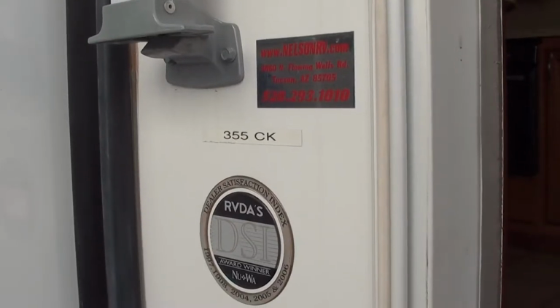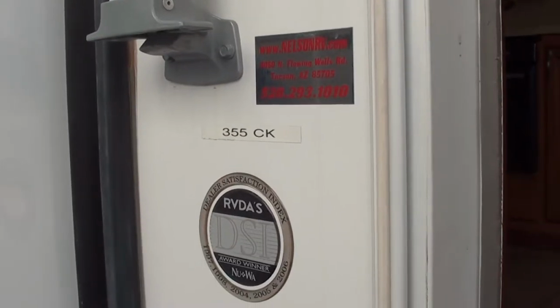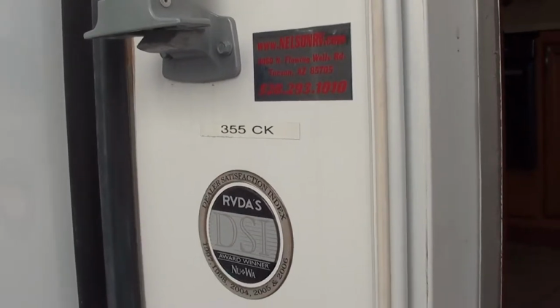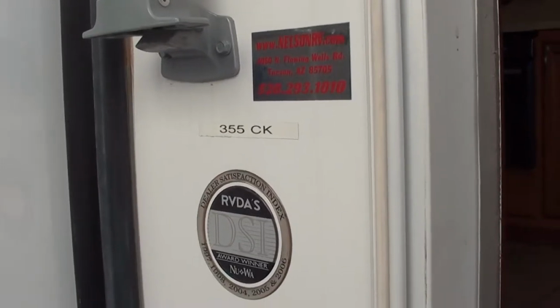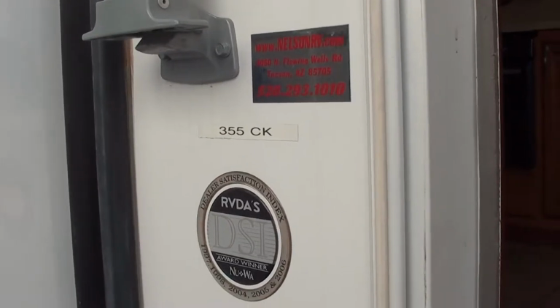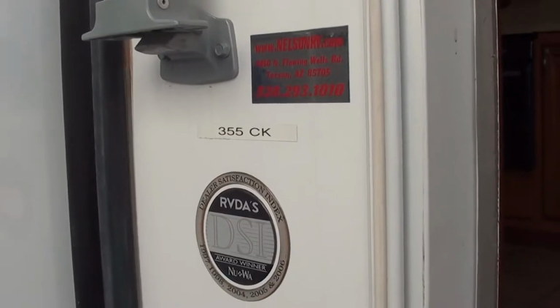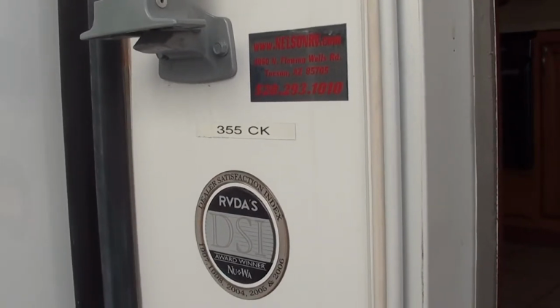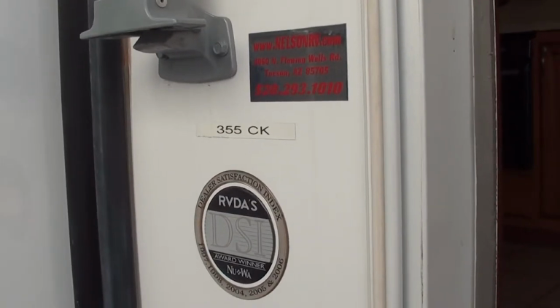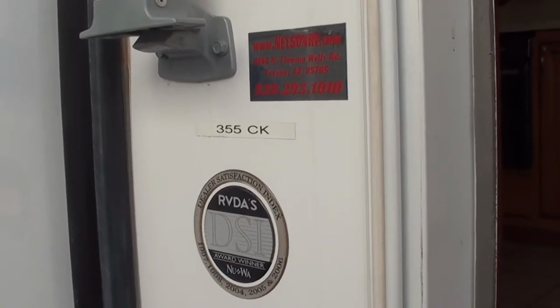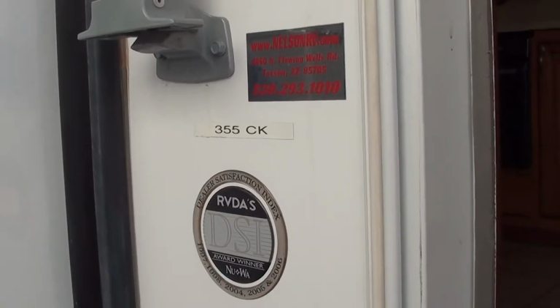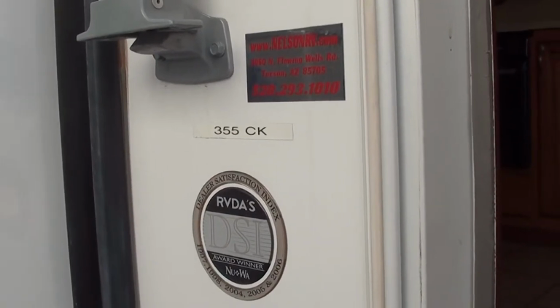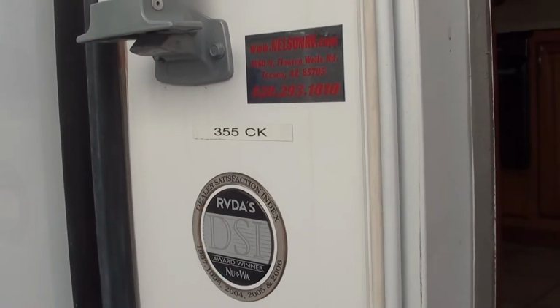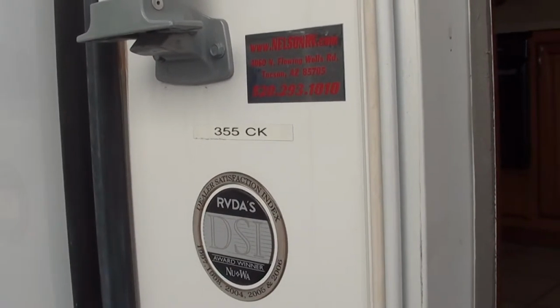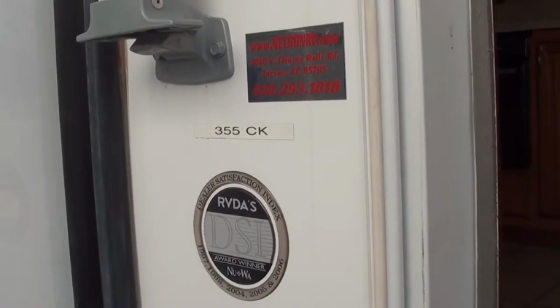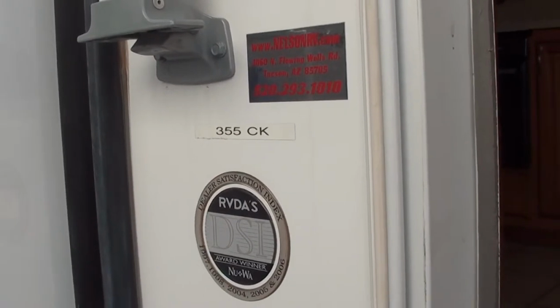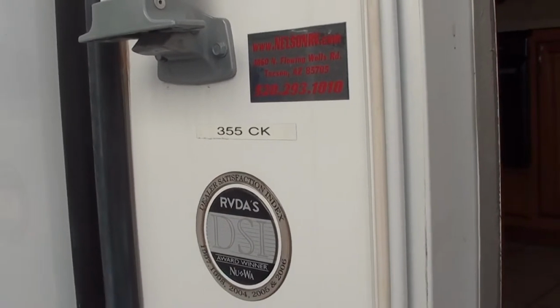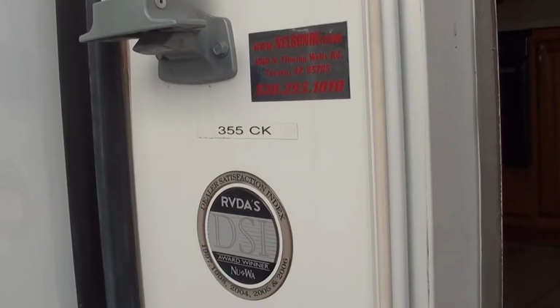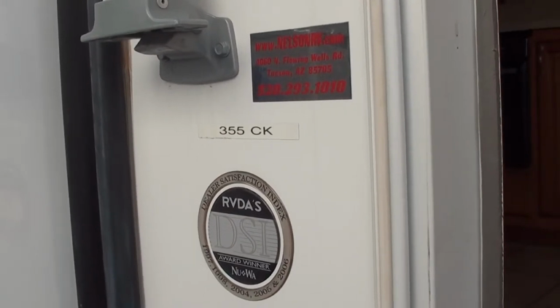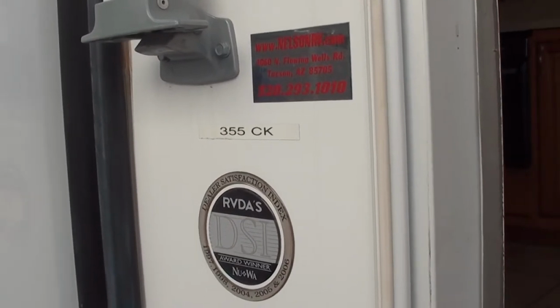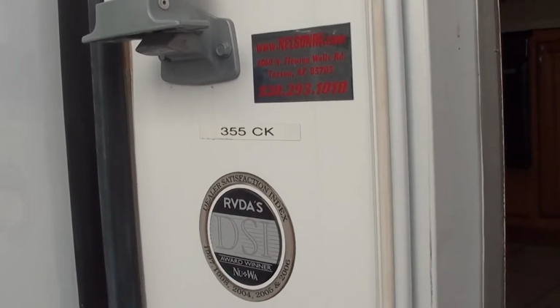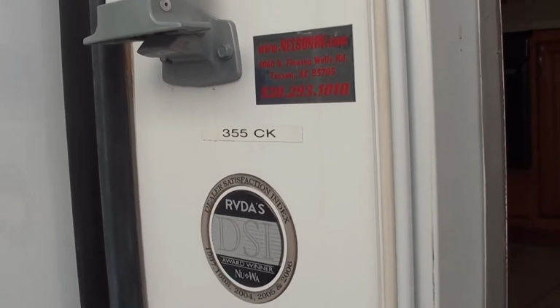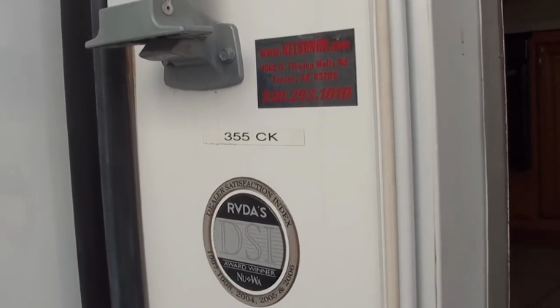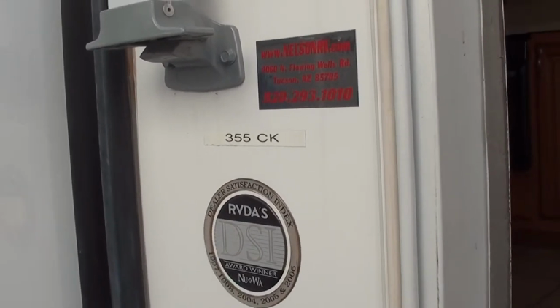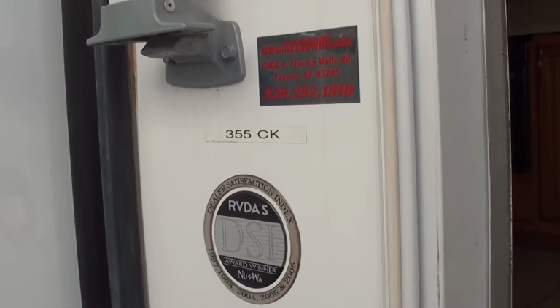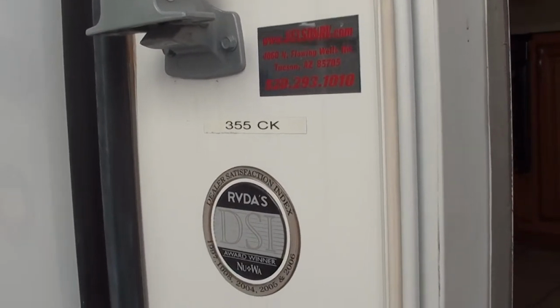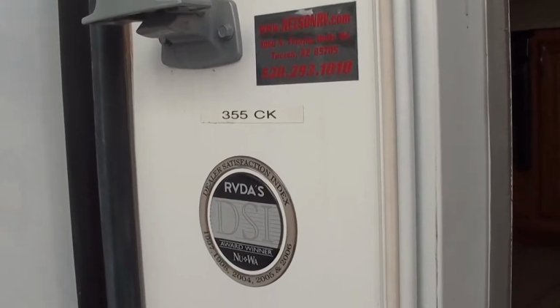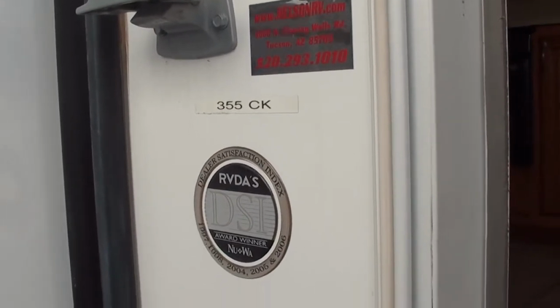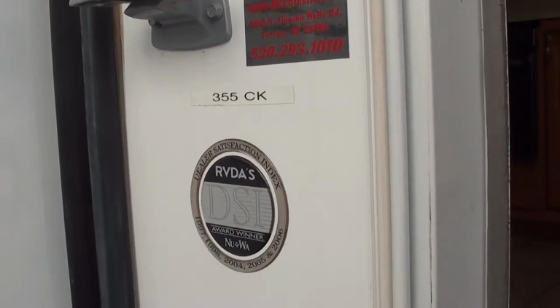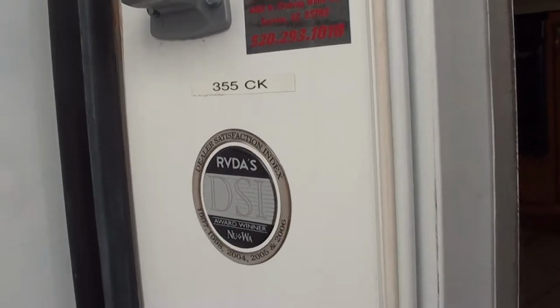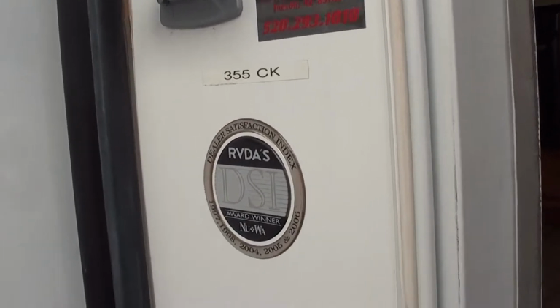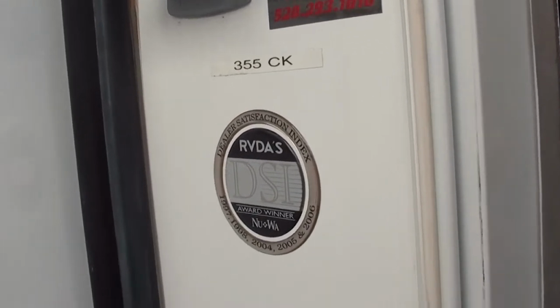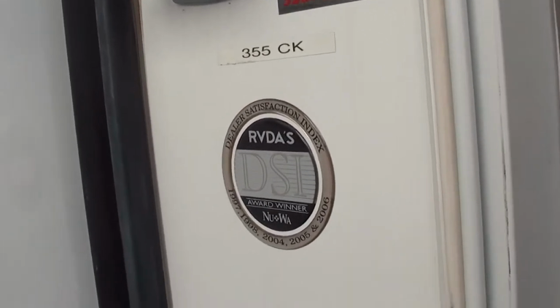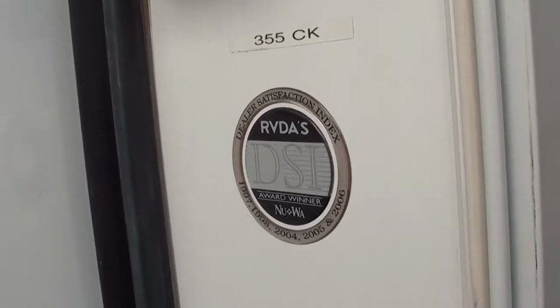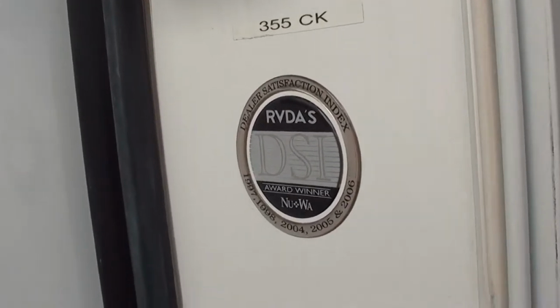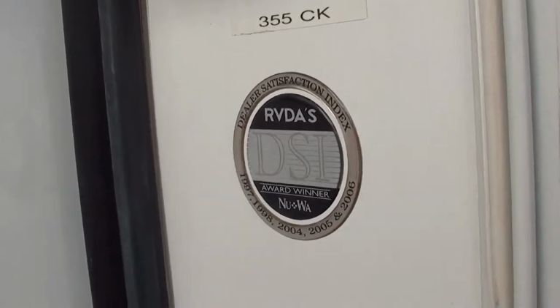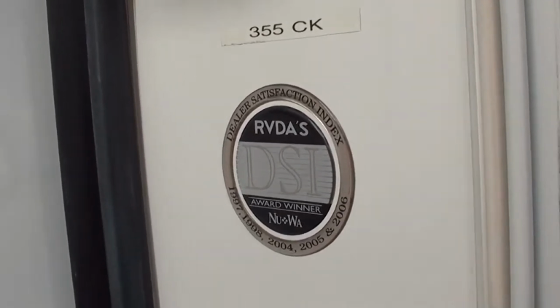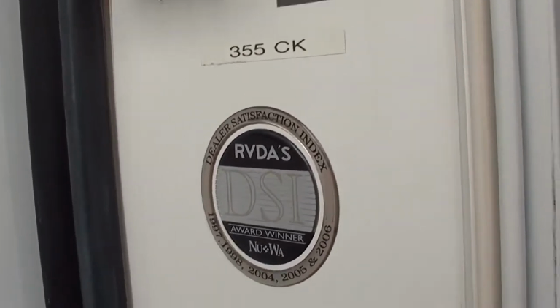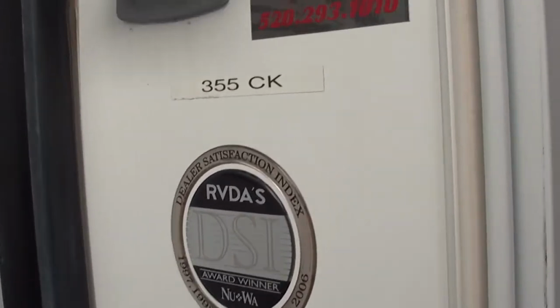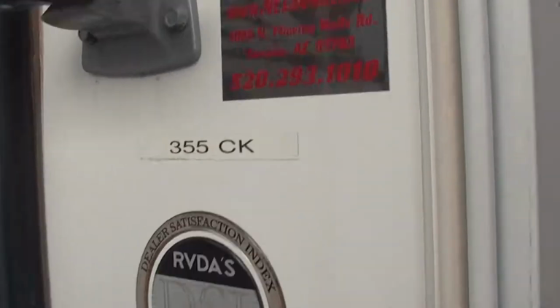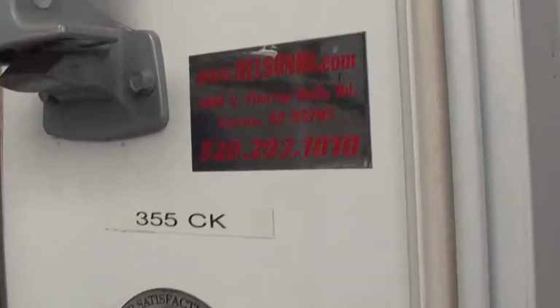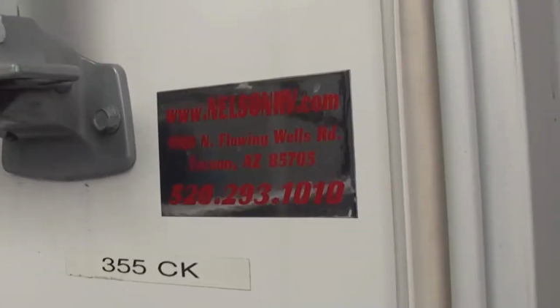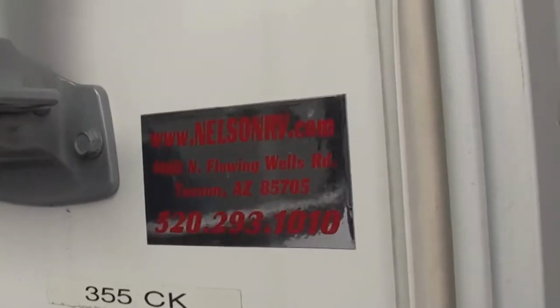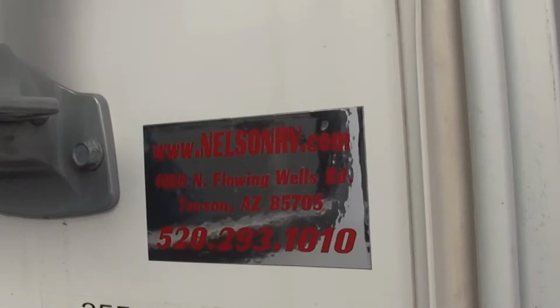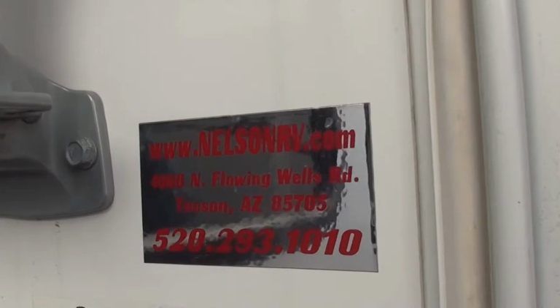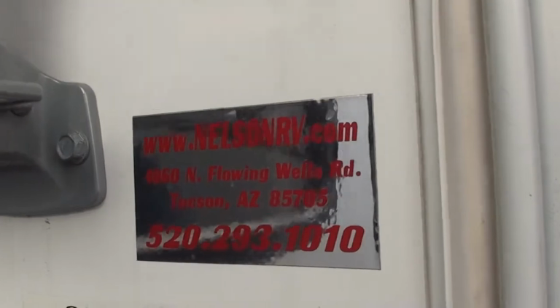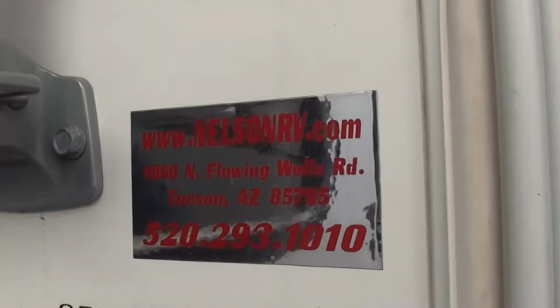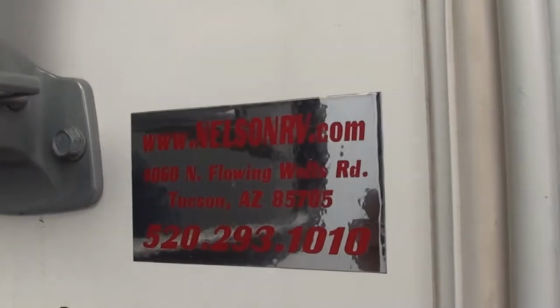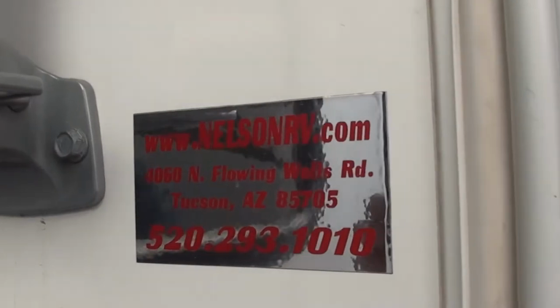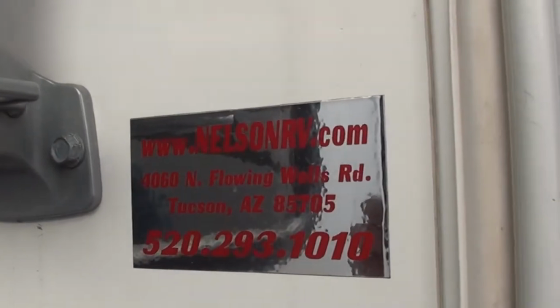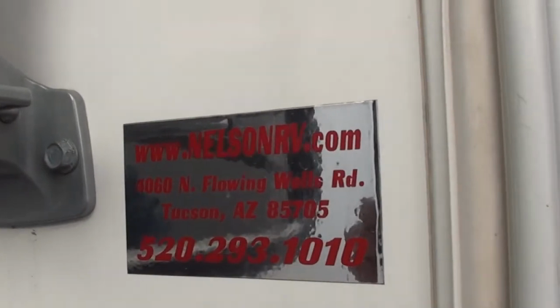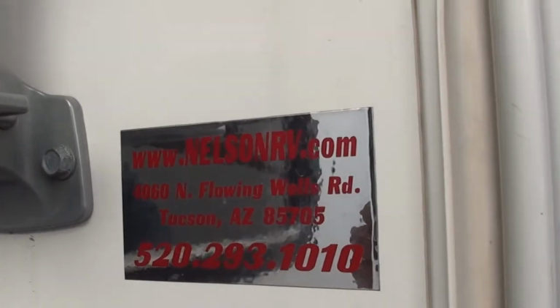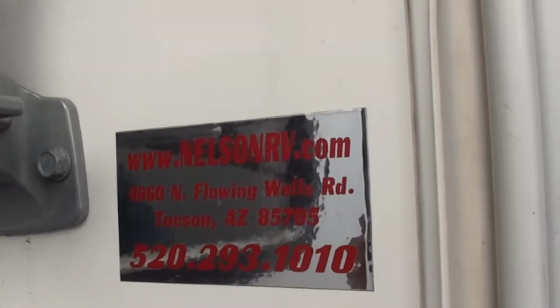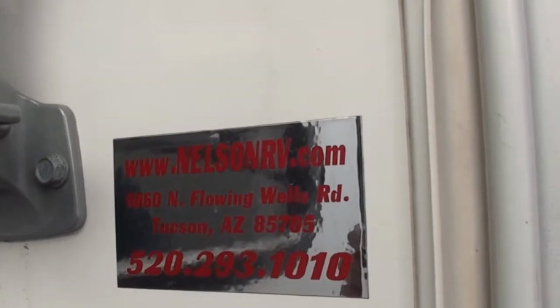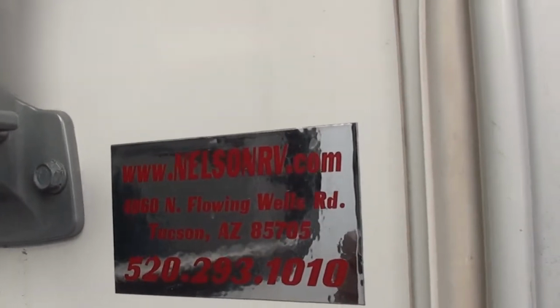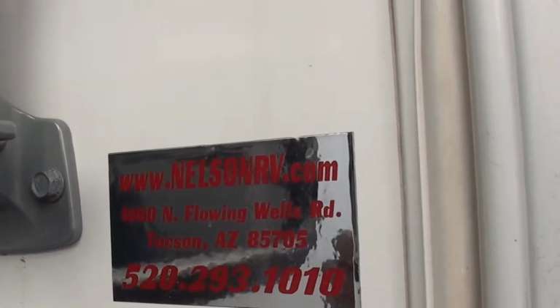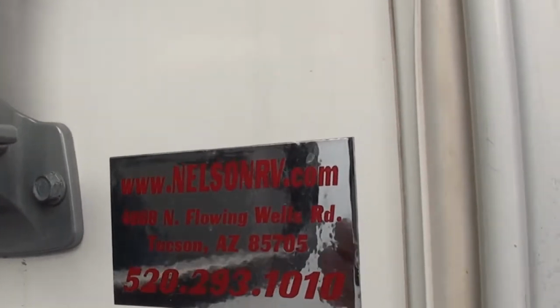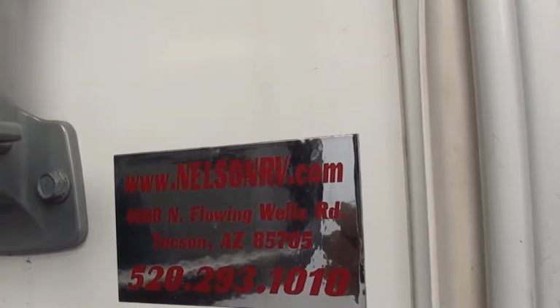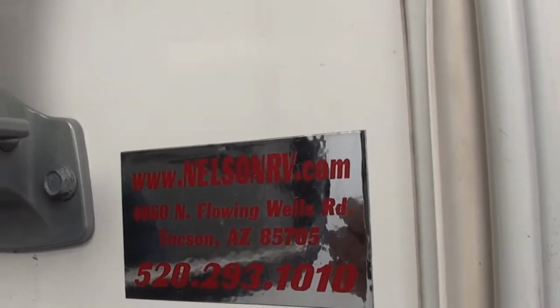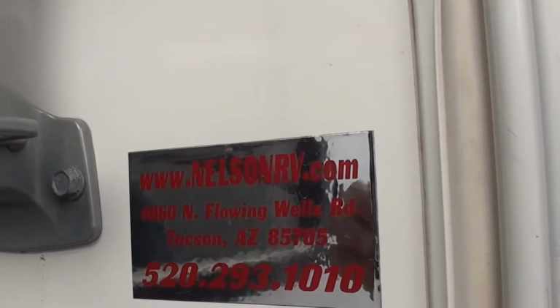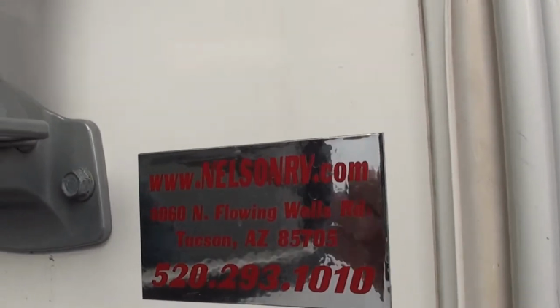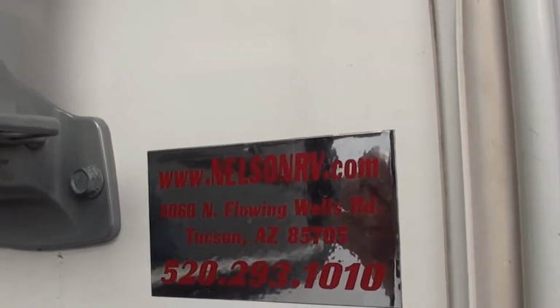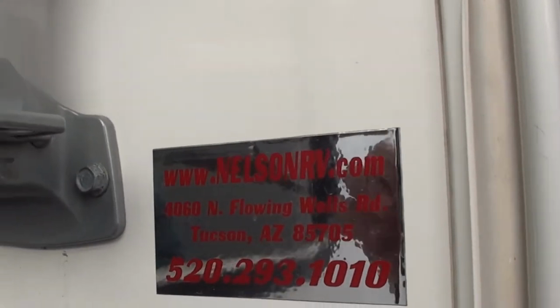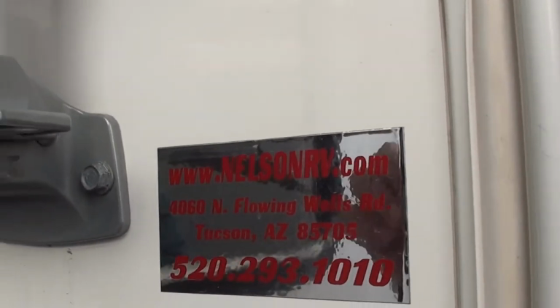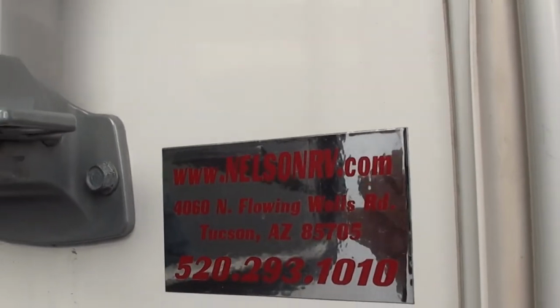Greetings. Thanks for tuning in. You're watching an inside video here at Nelson RV, Tucson, Arizona.